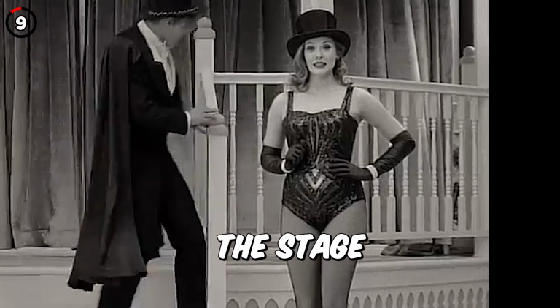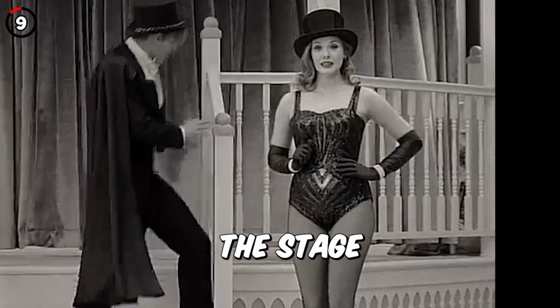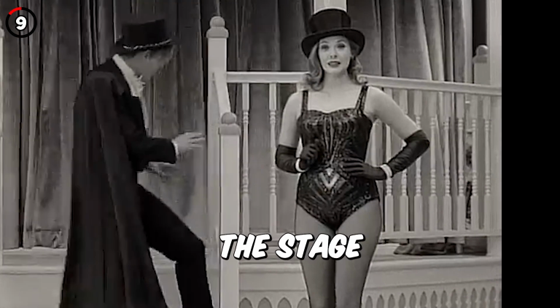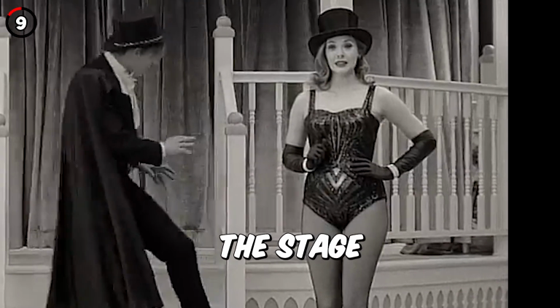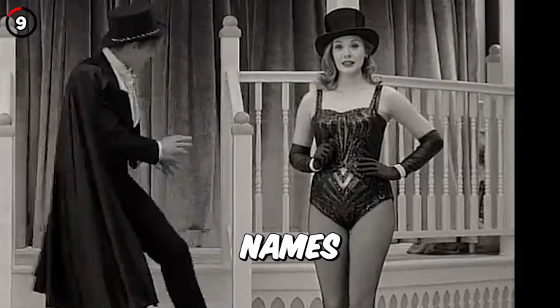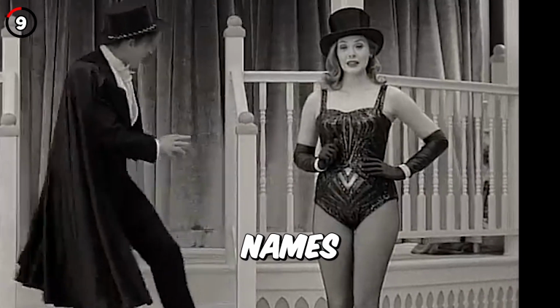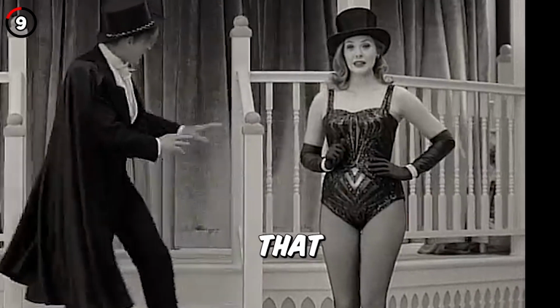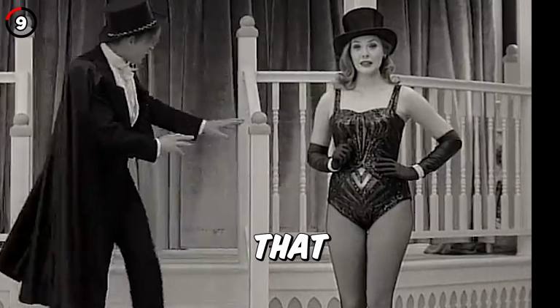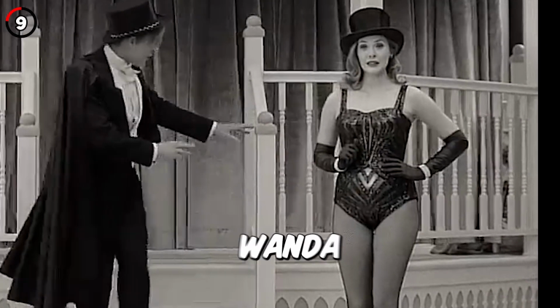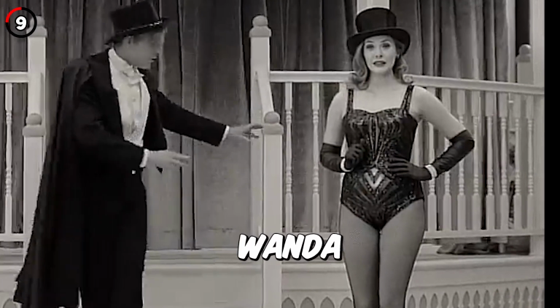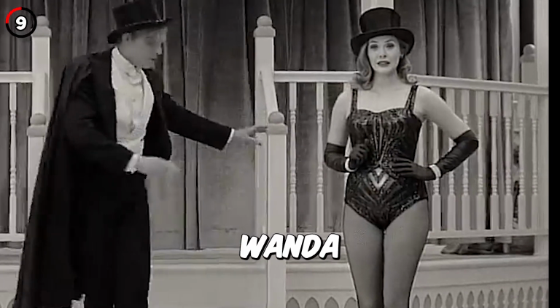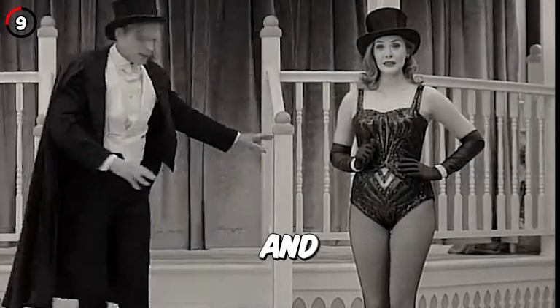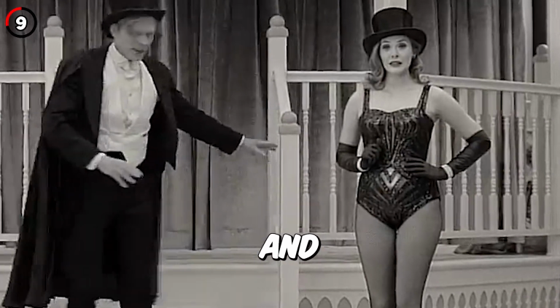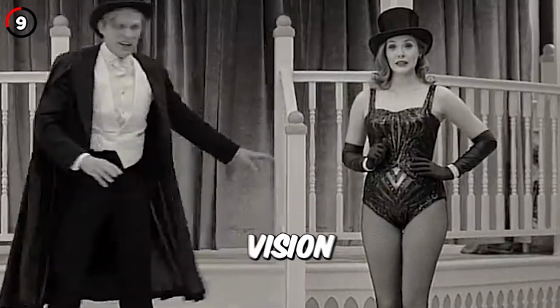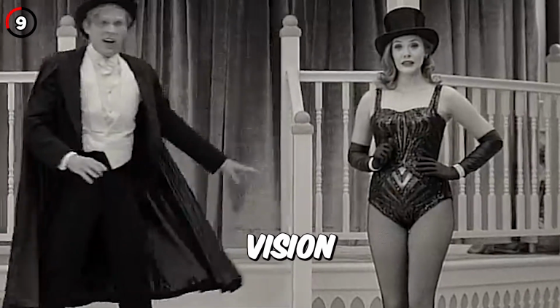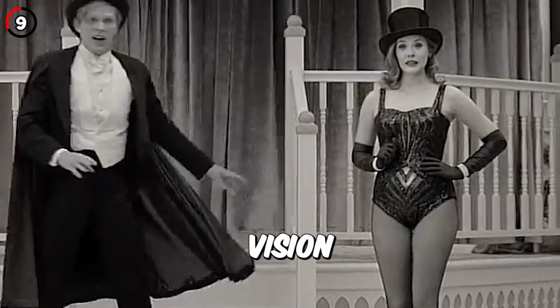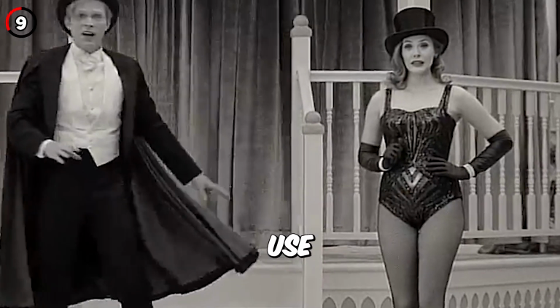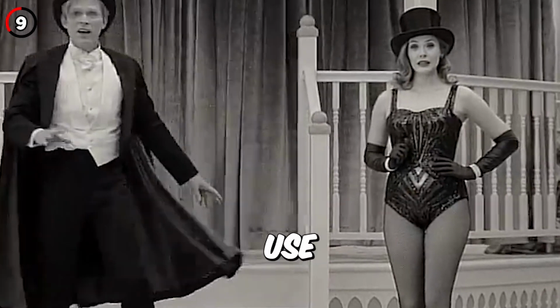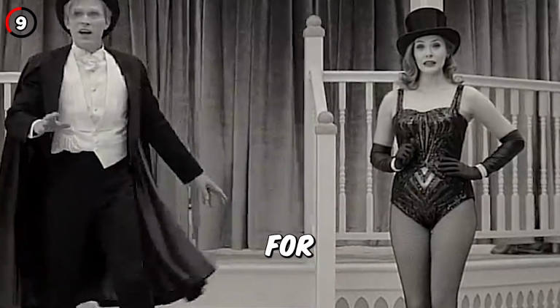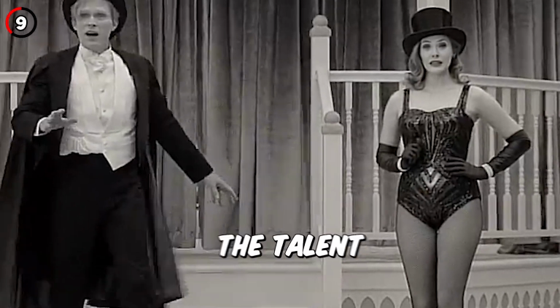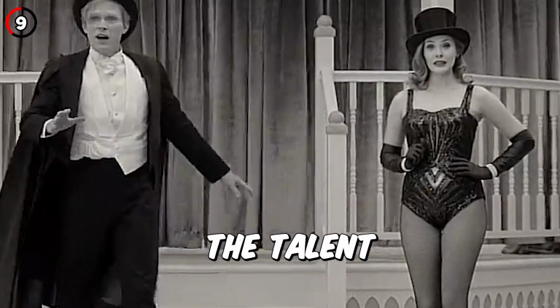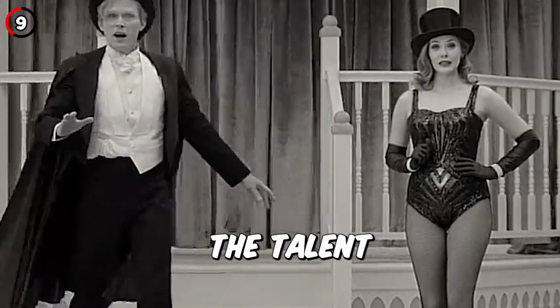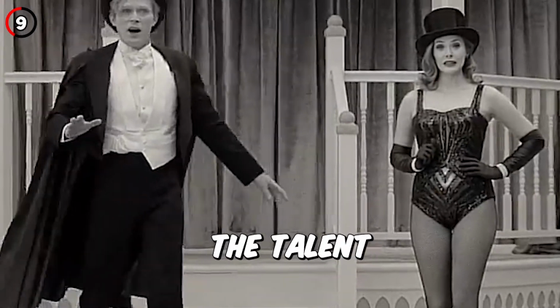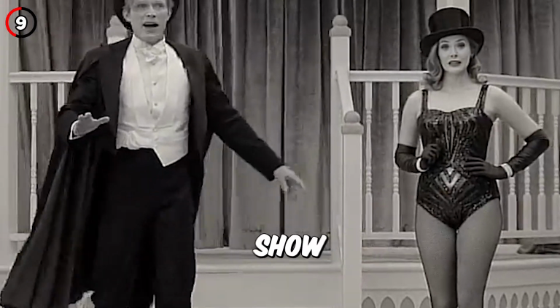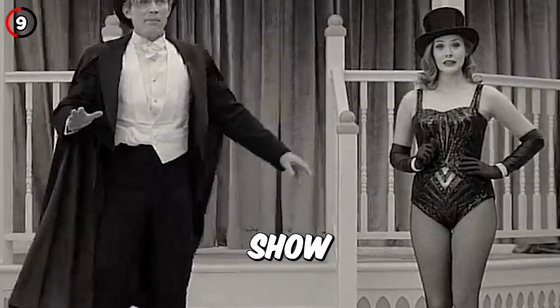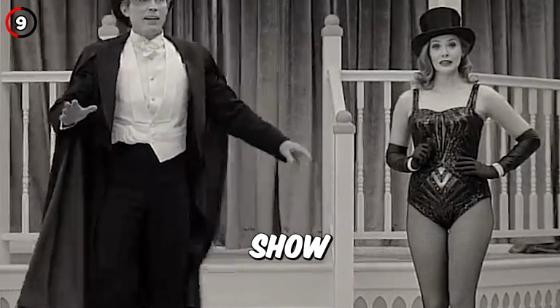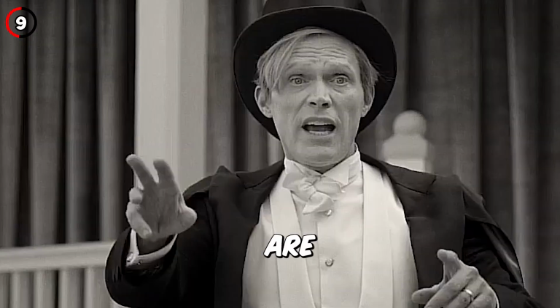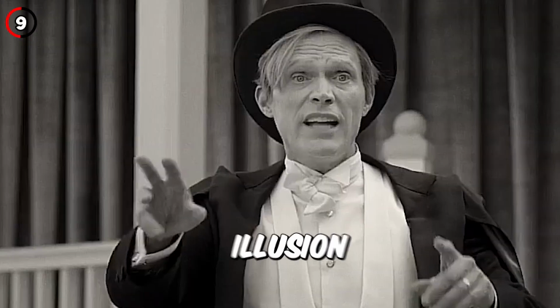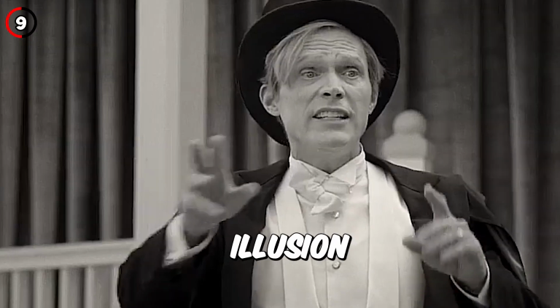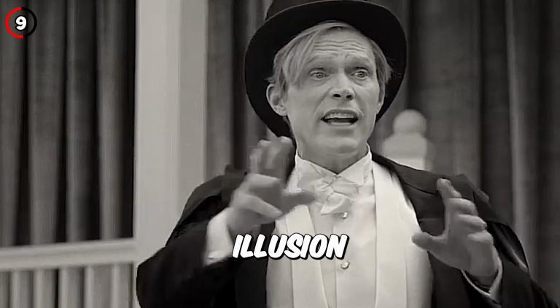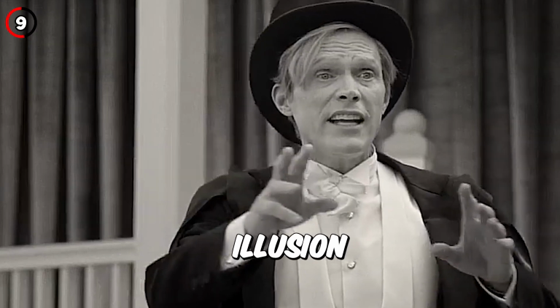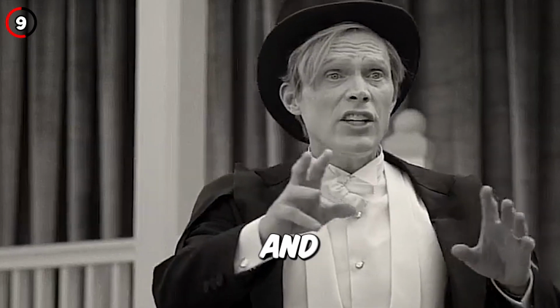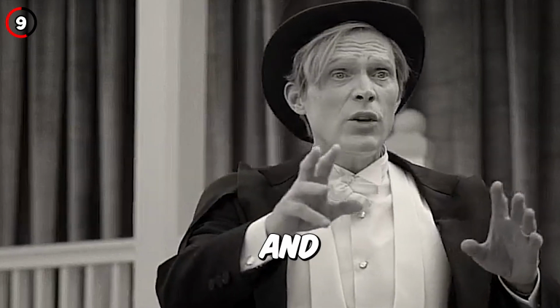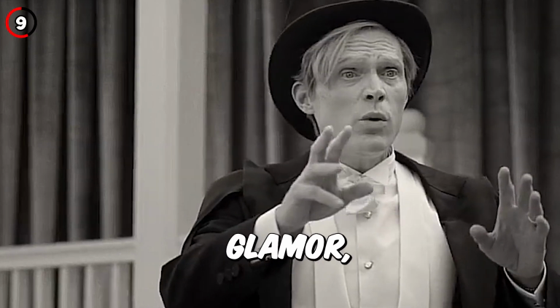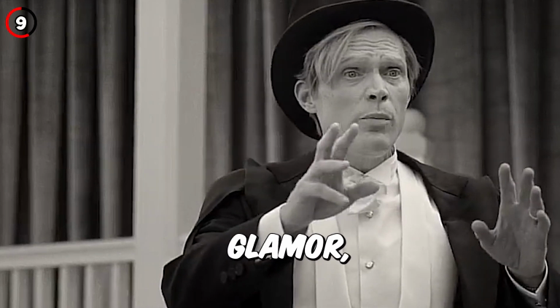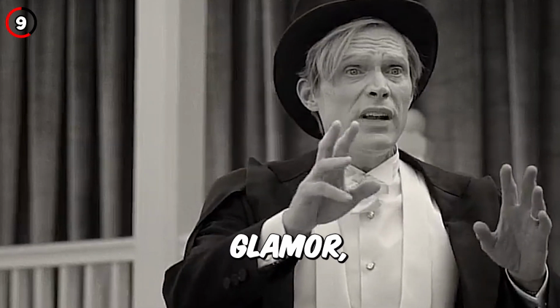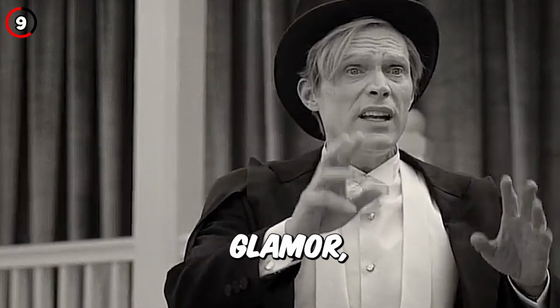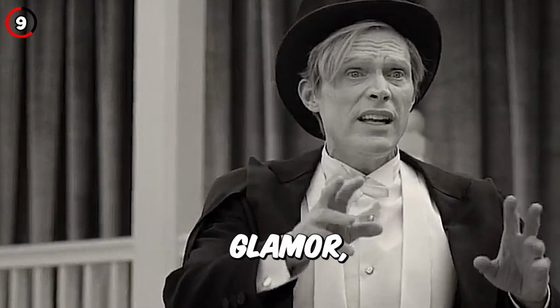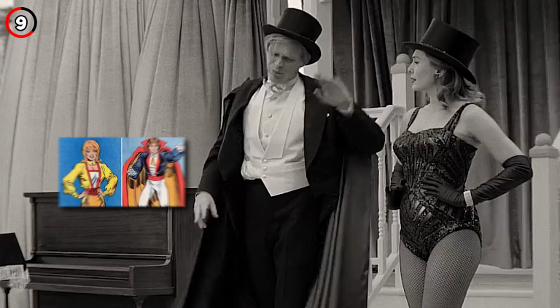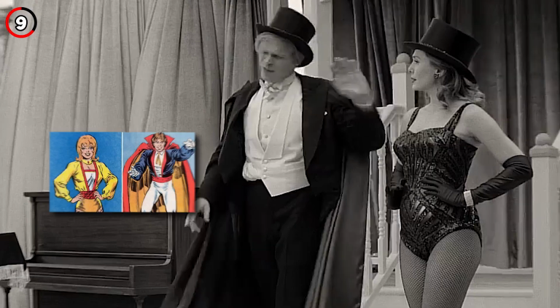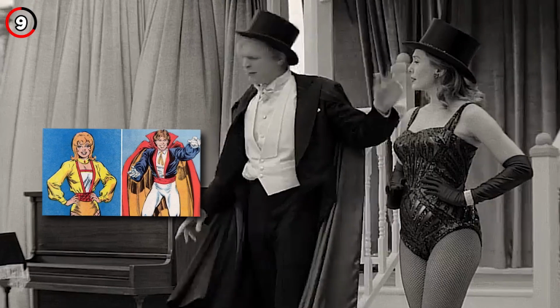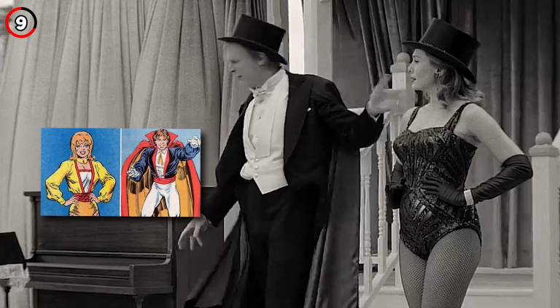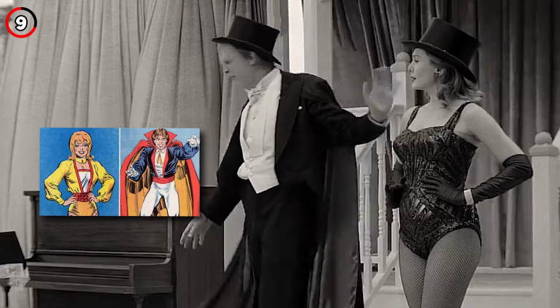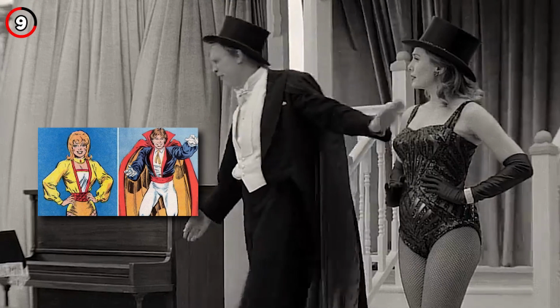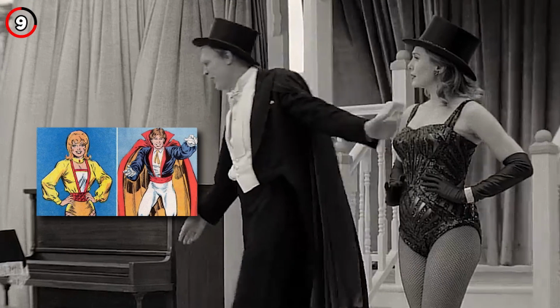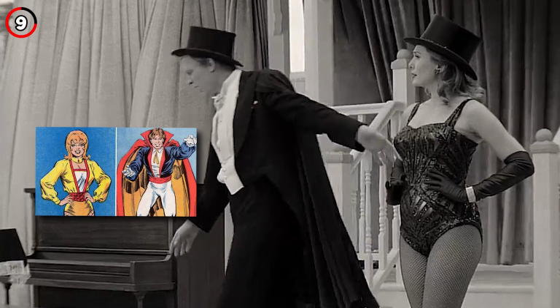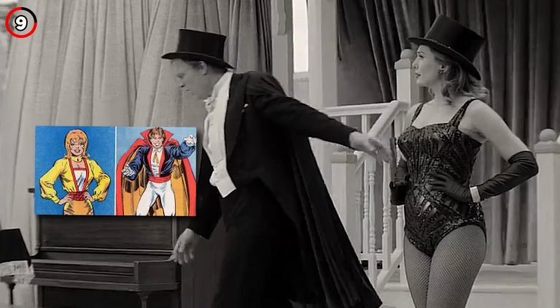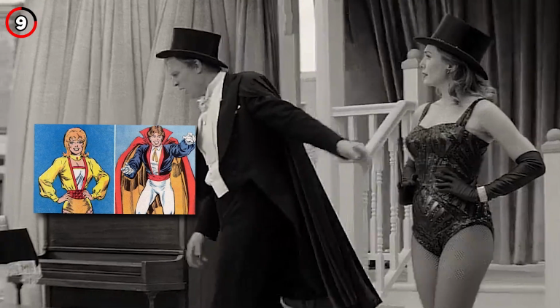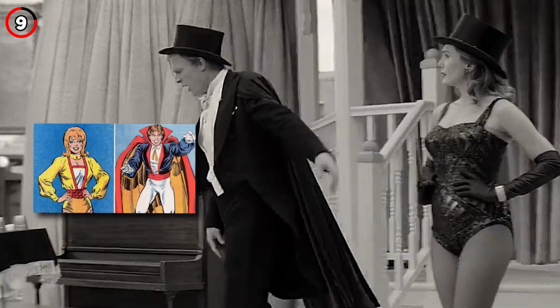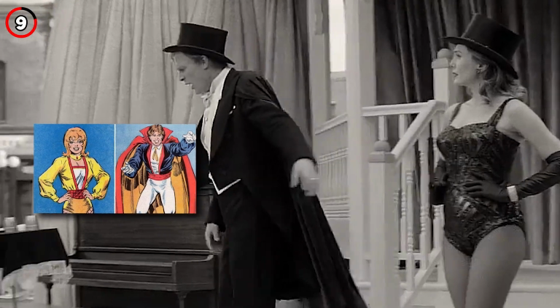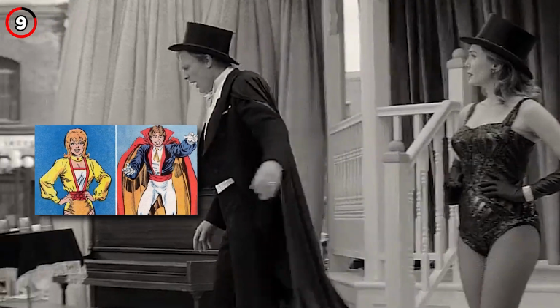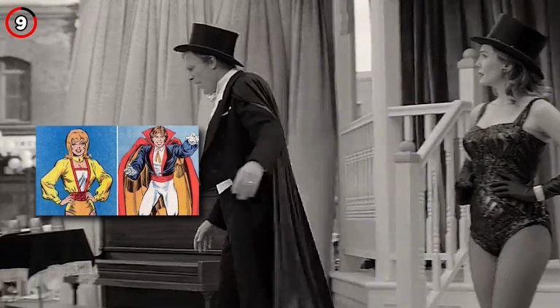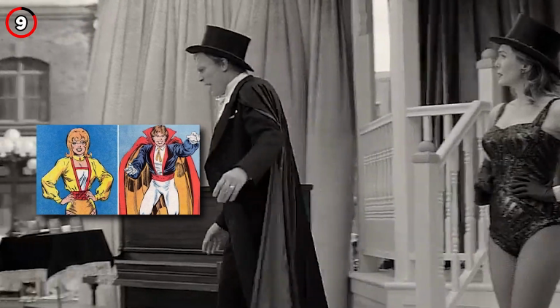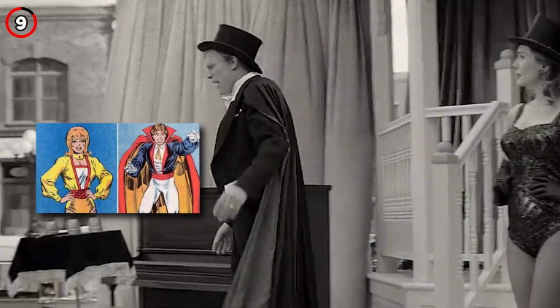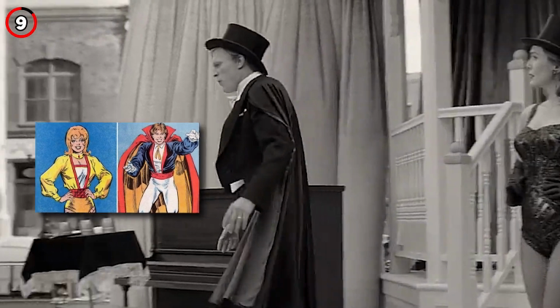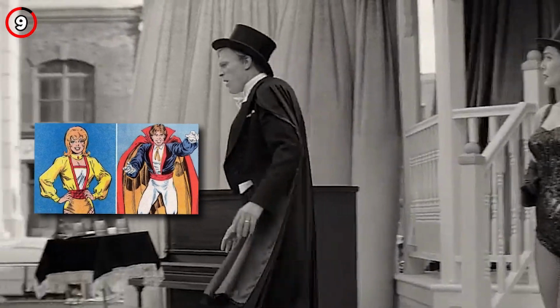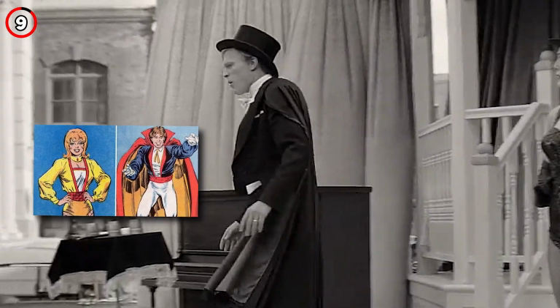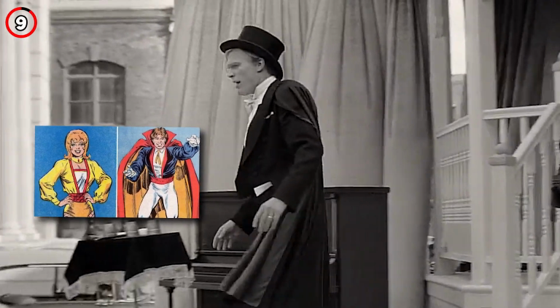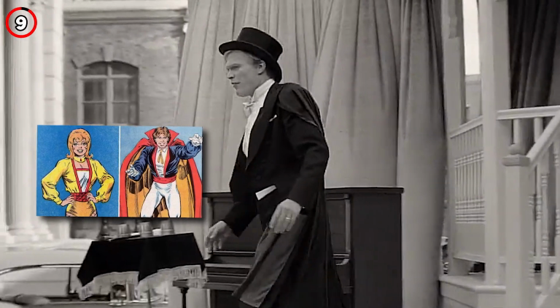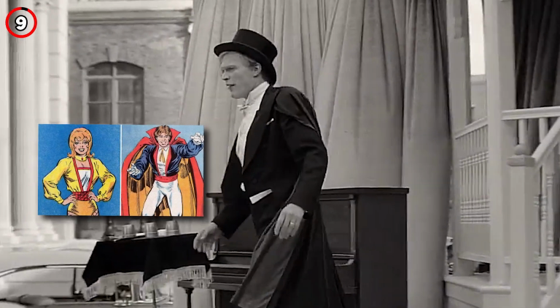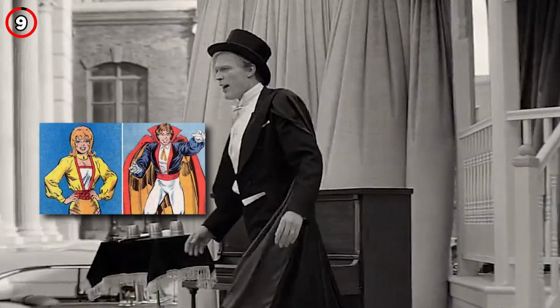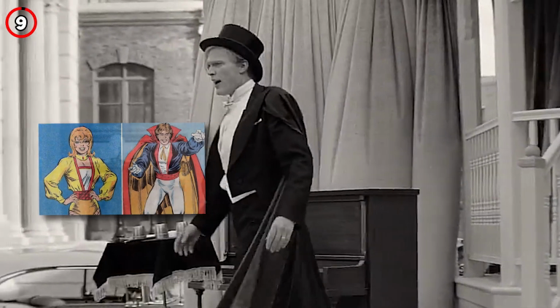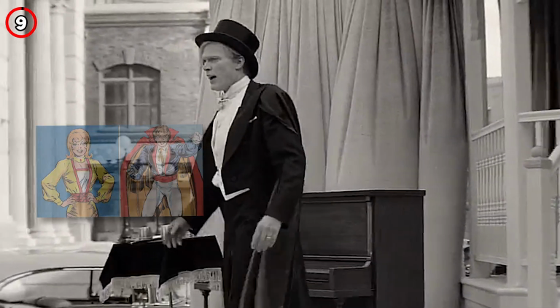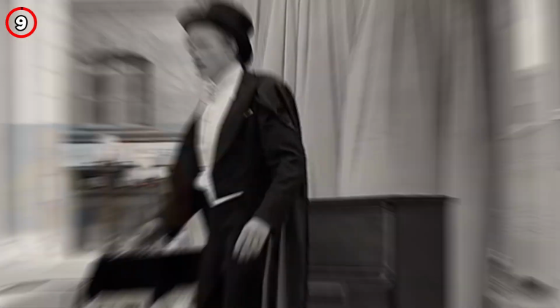Fact 9: The stage names that Wanda and Vision use for the talent show are Illusion and Glamour, which are the stage names of their magician neighbors in the comics.